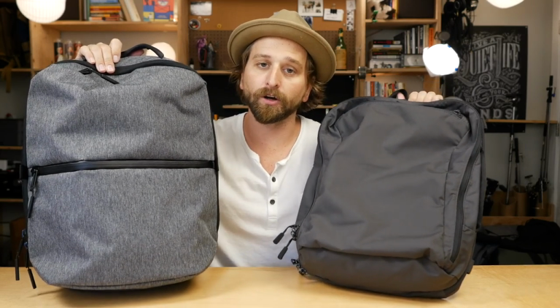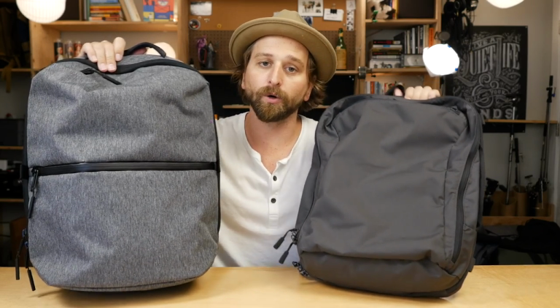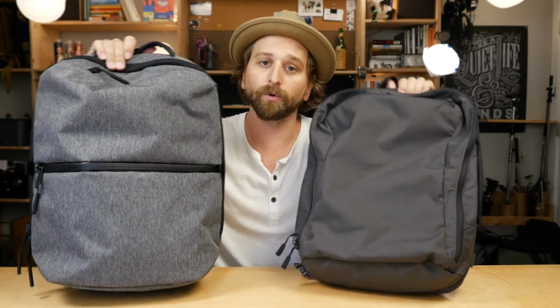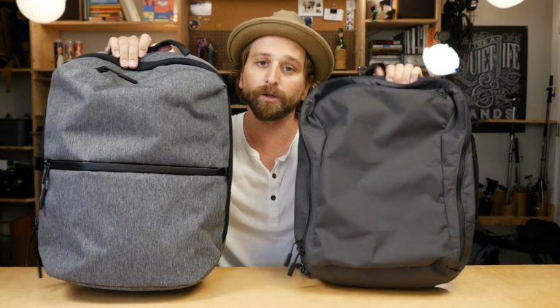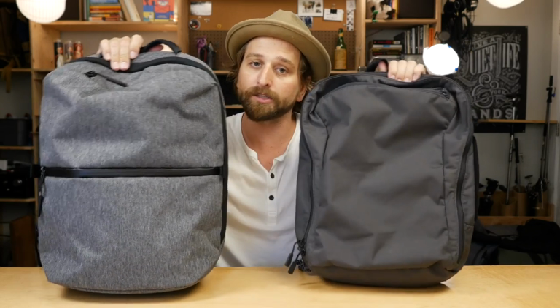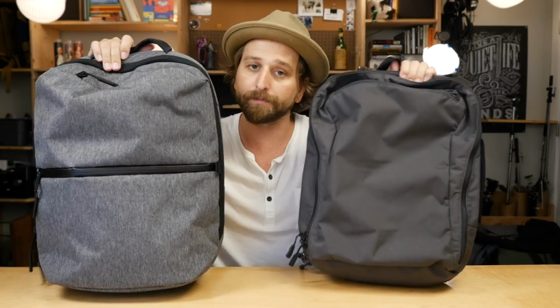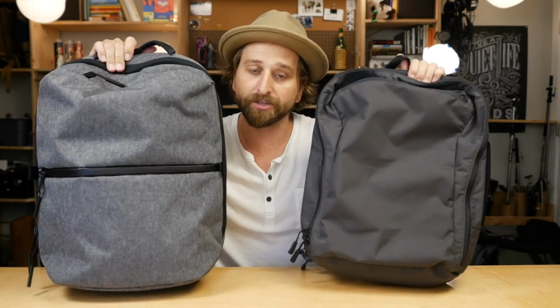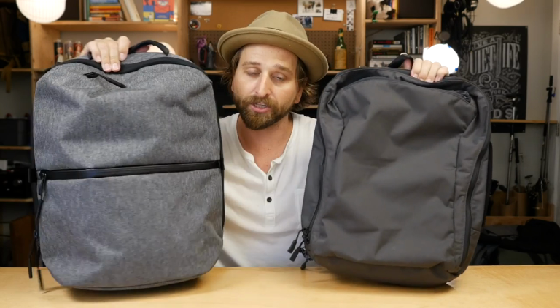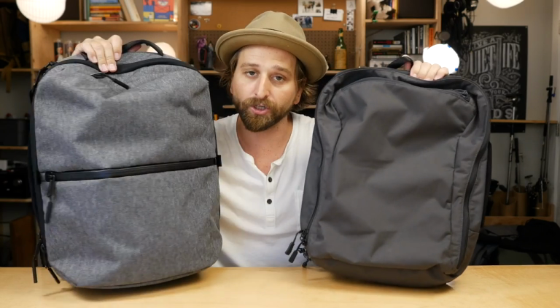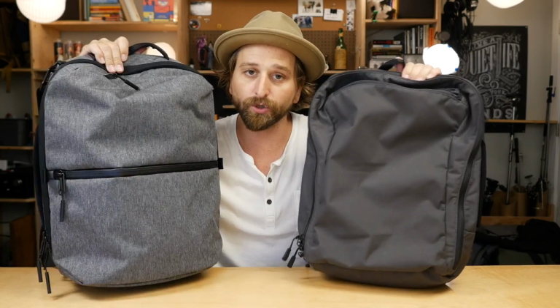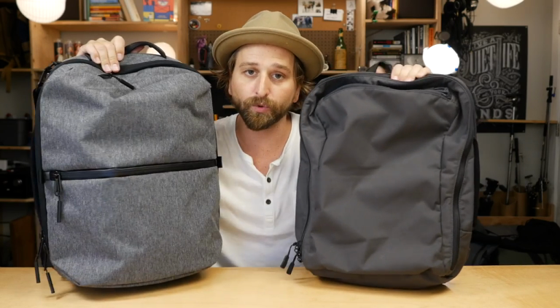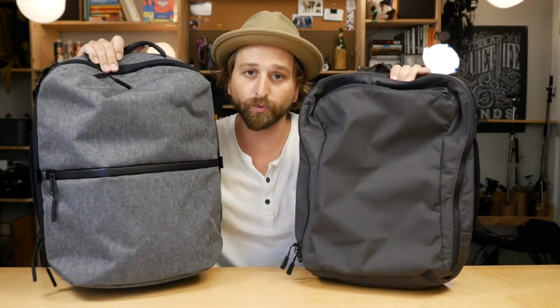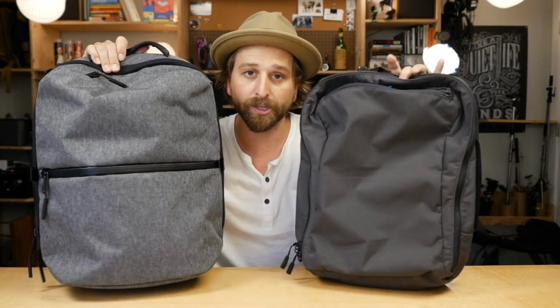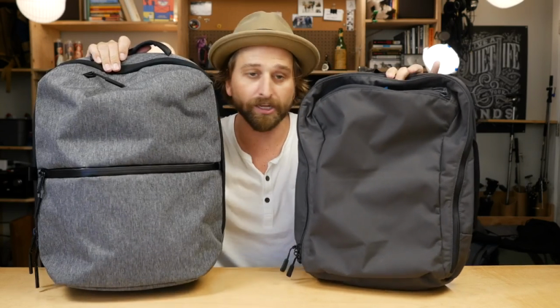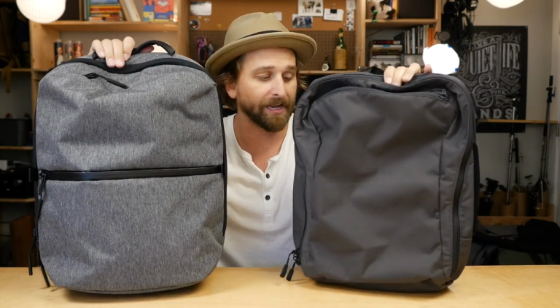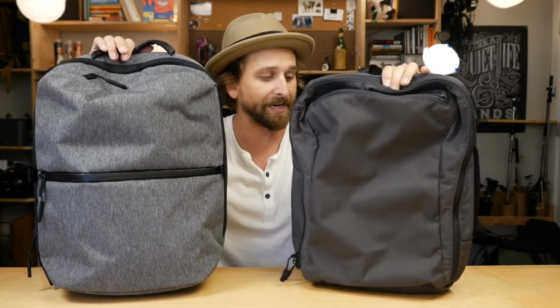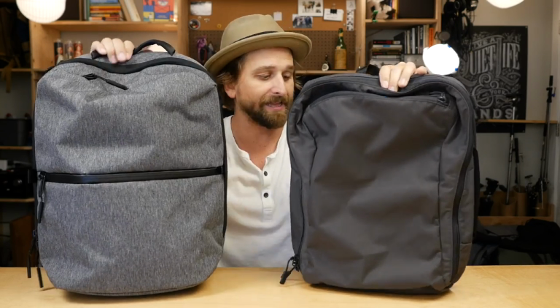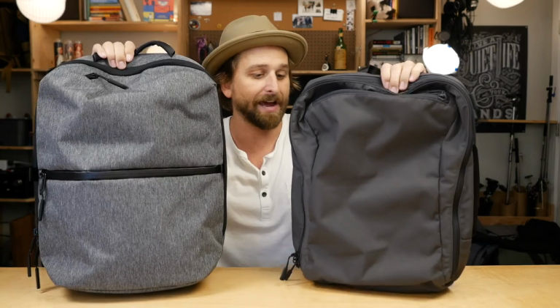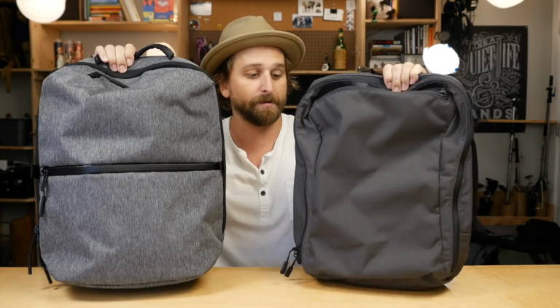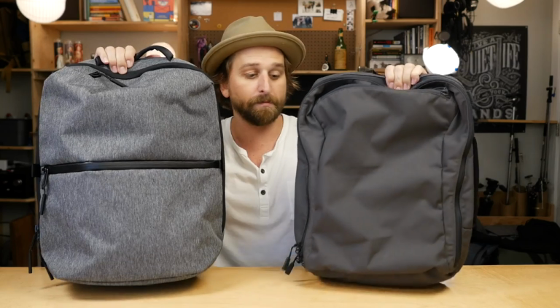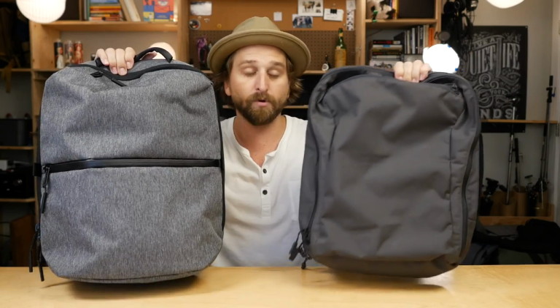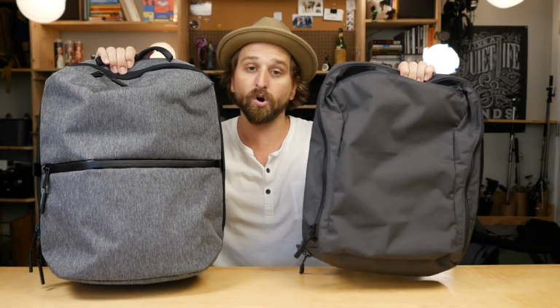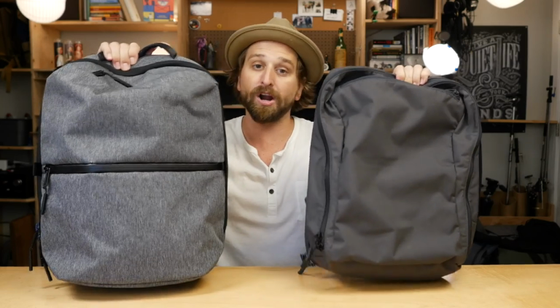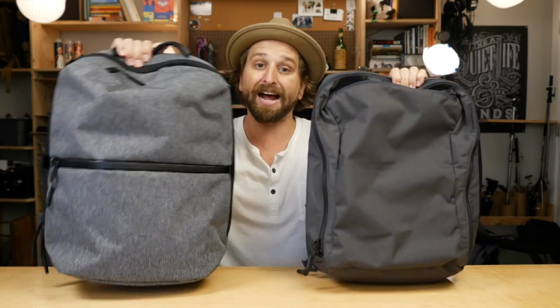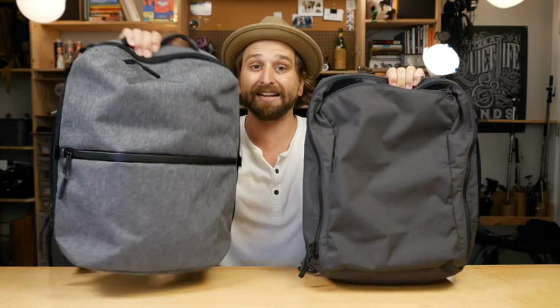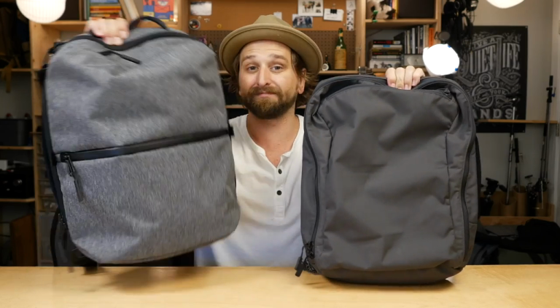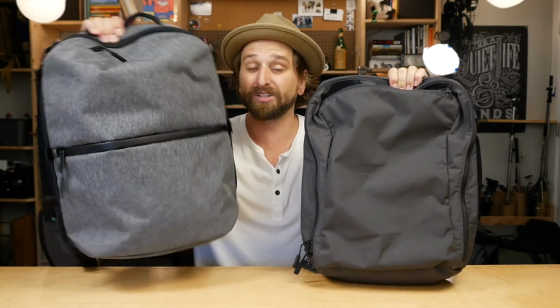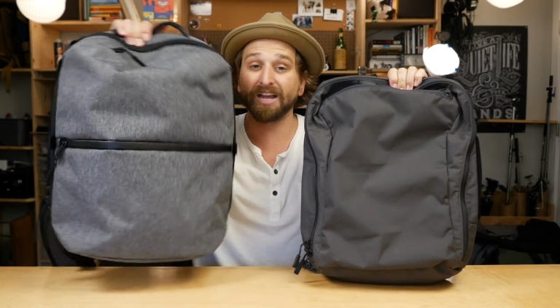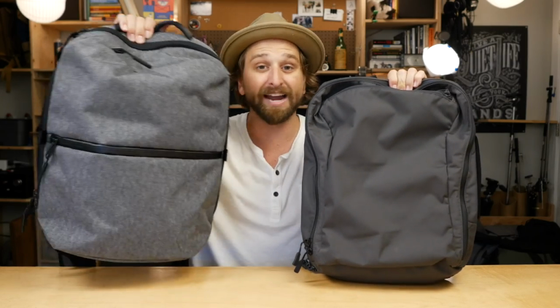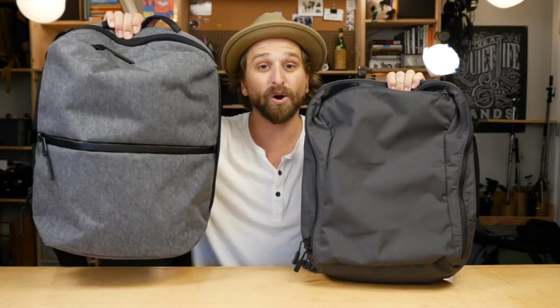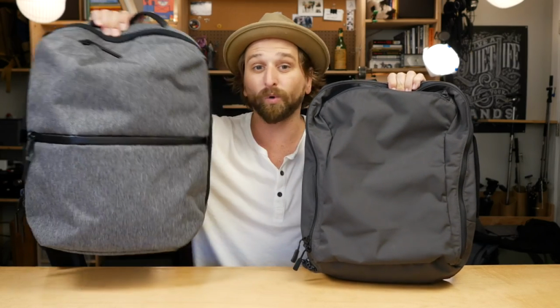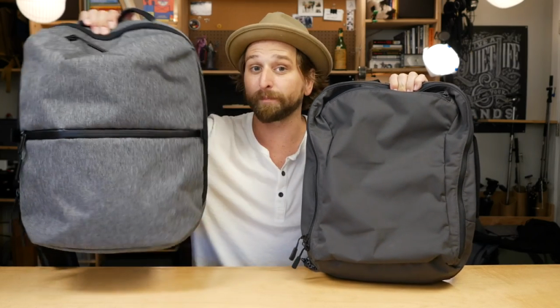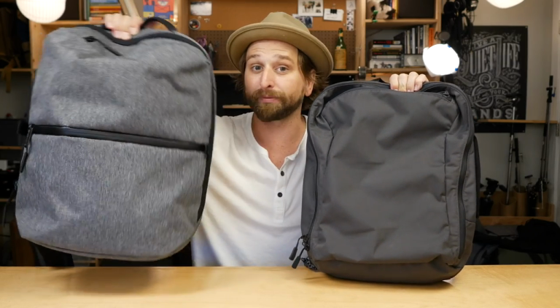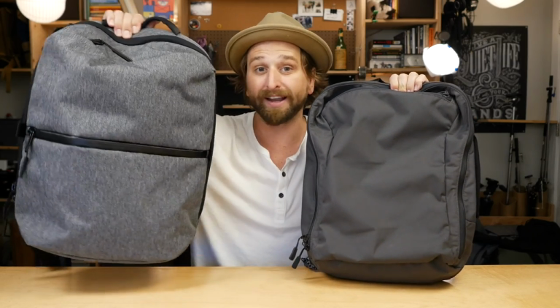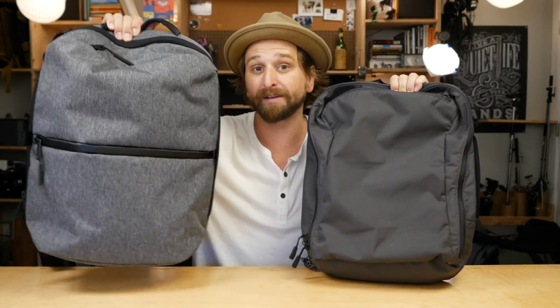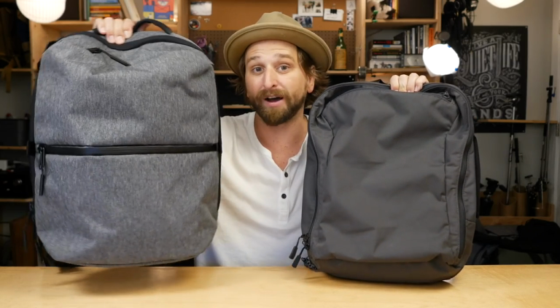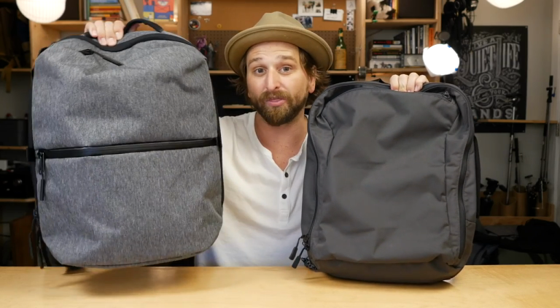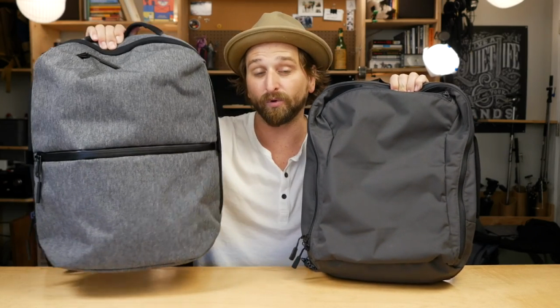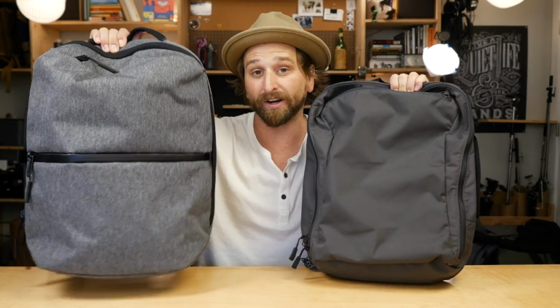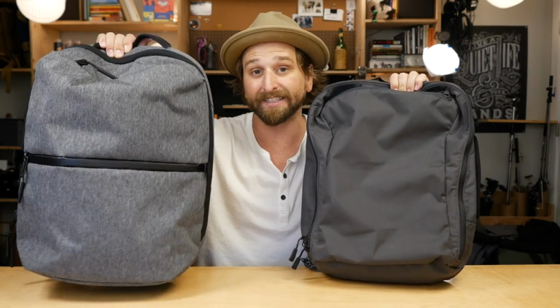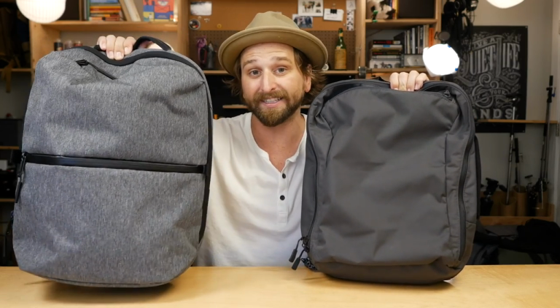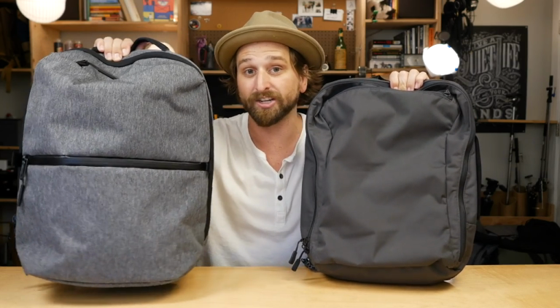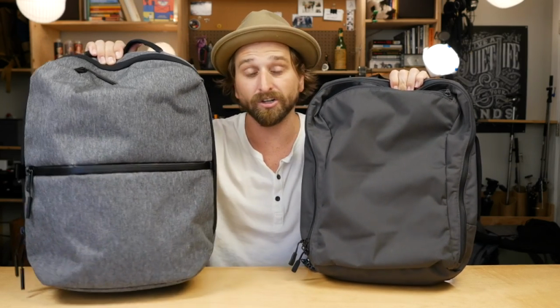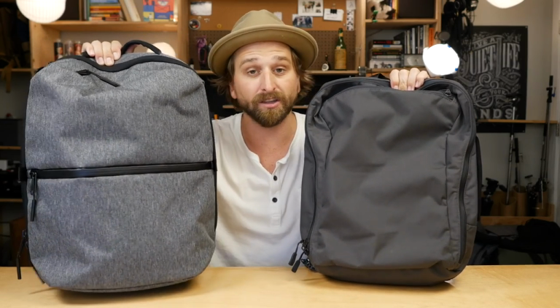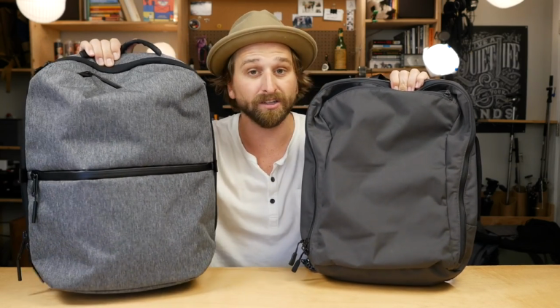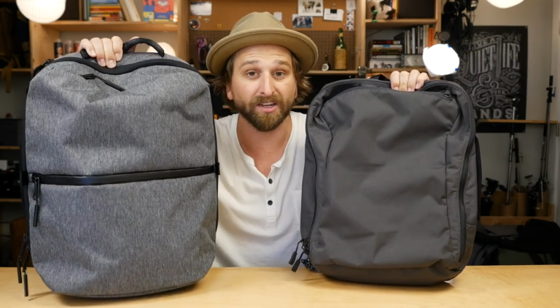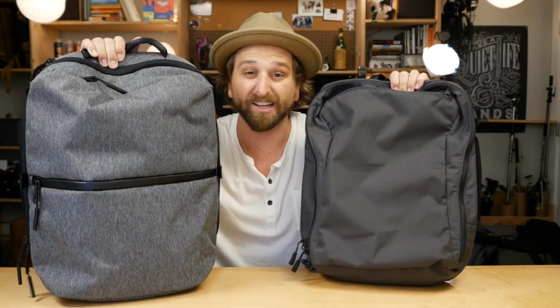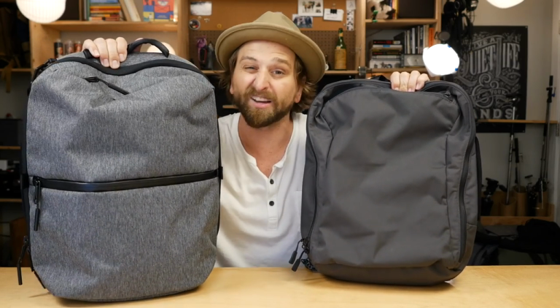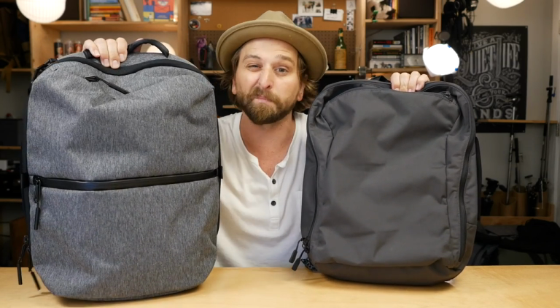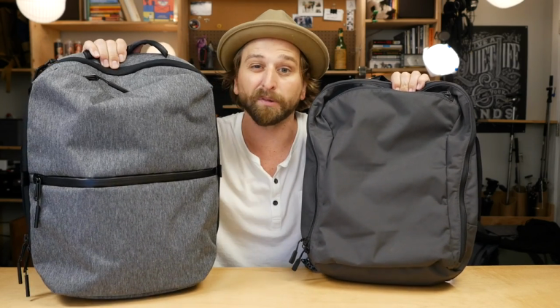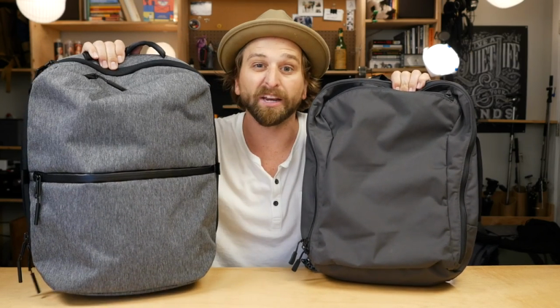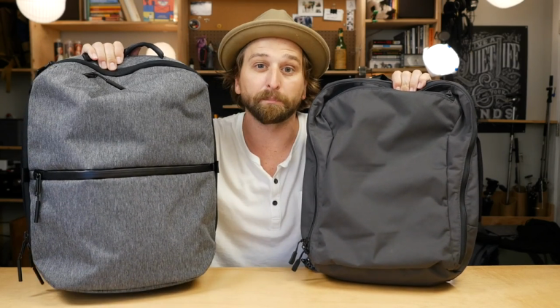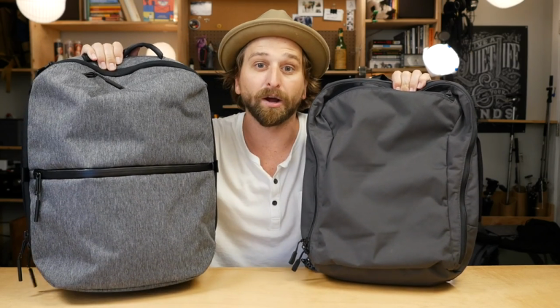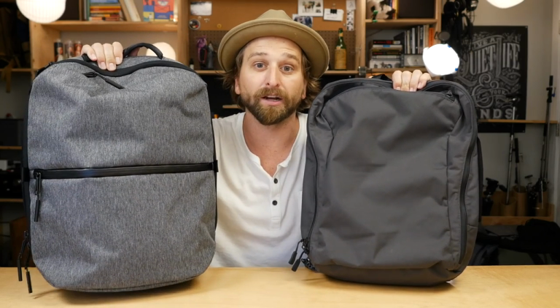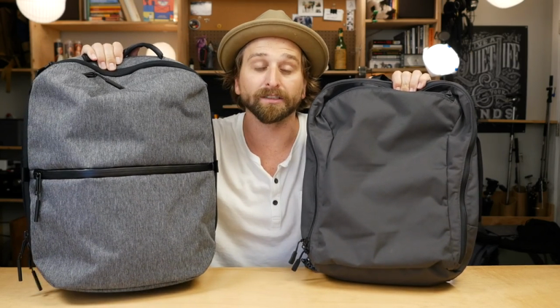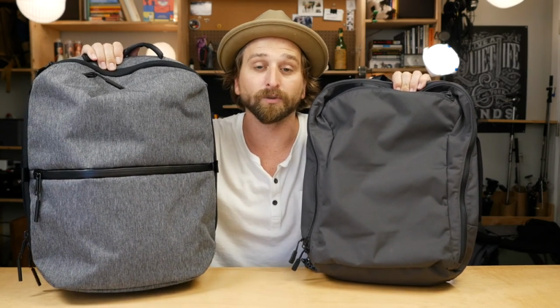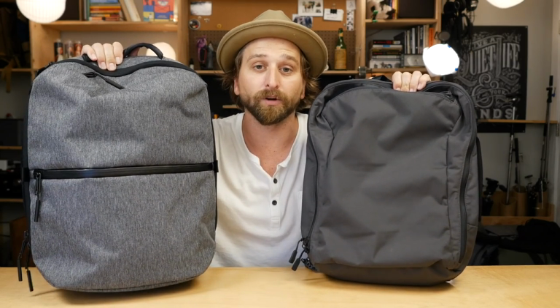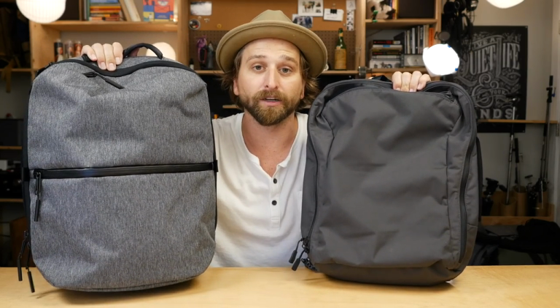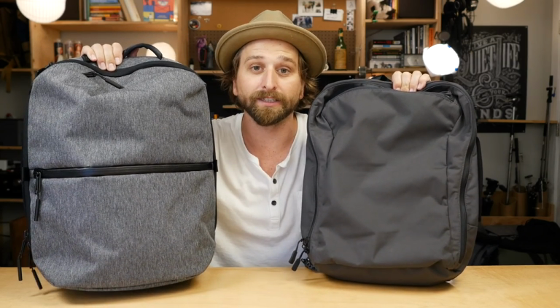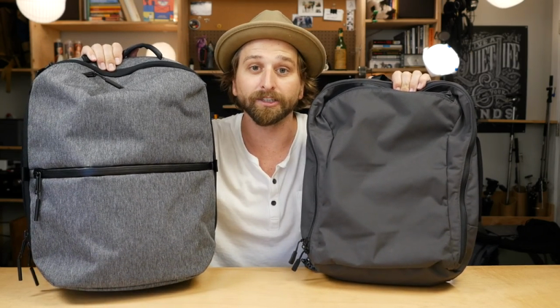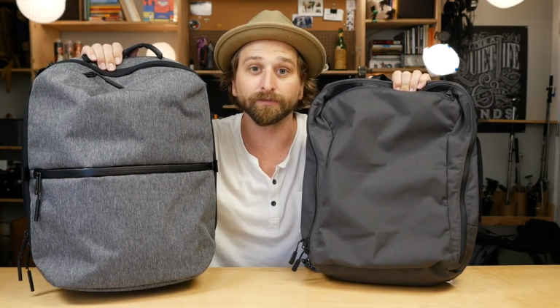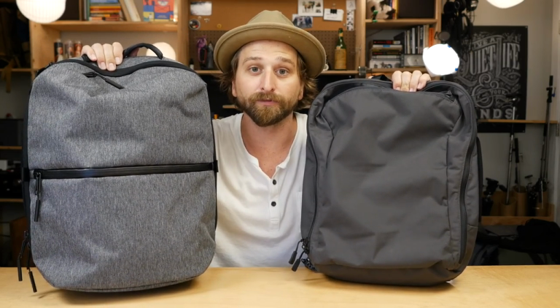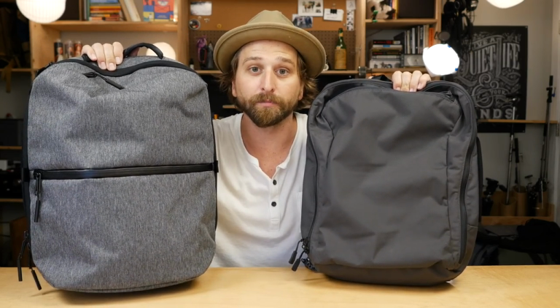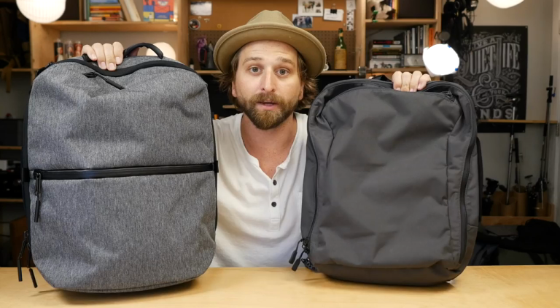It's up to you whether you like that configuration more. I don't complain about the organization on the Air Flight Pack — it's got plenty of pockets and organization for me.